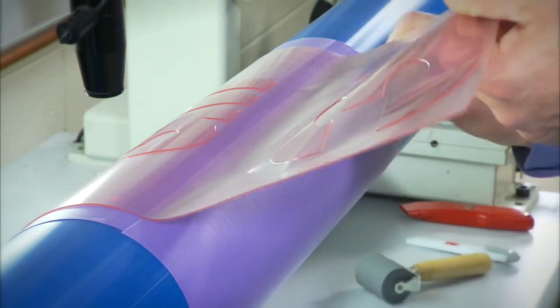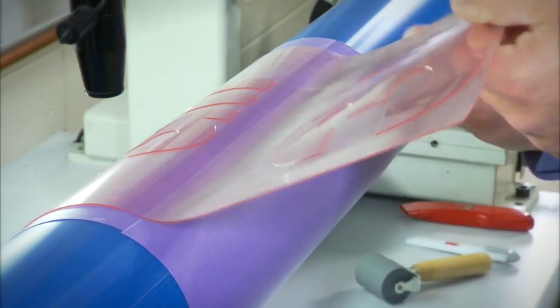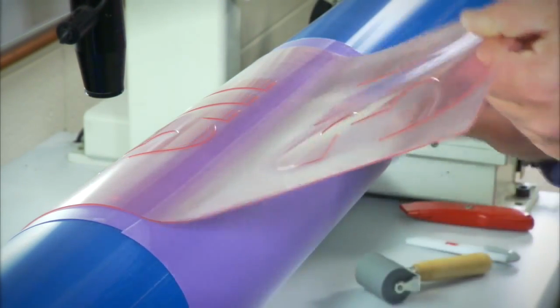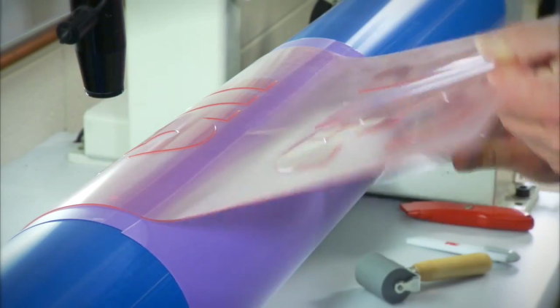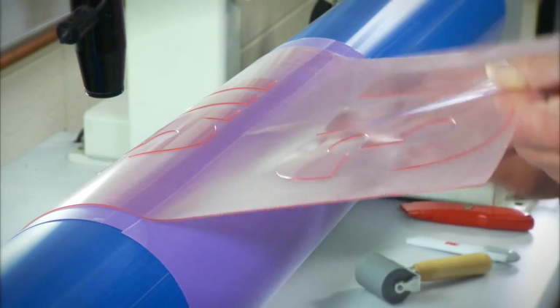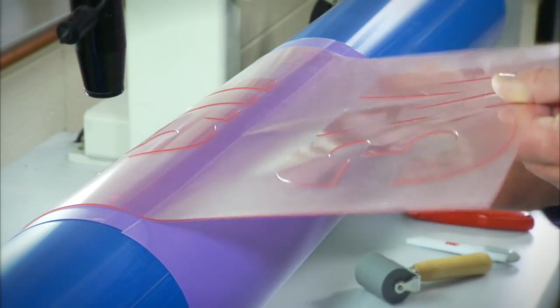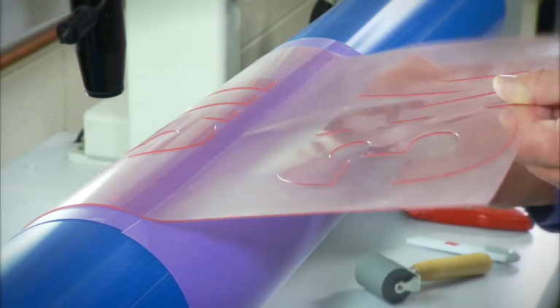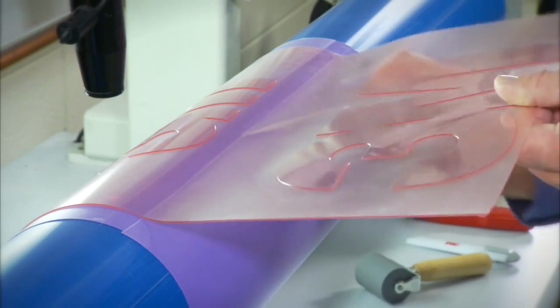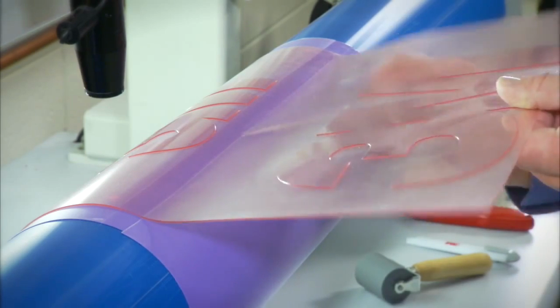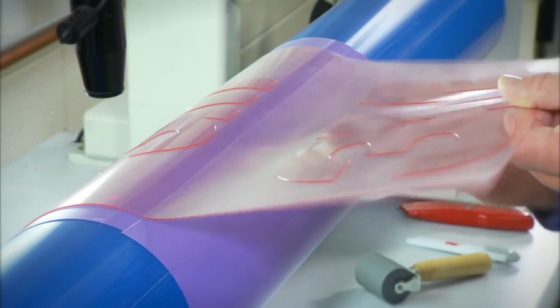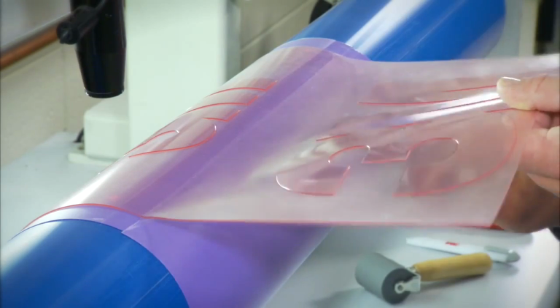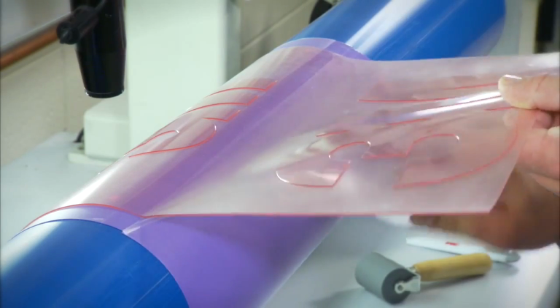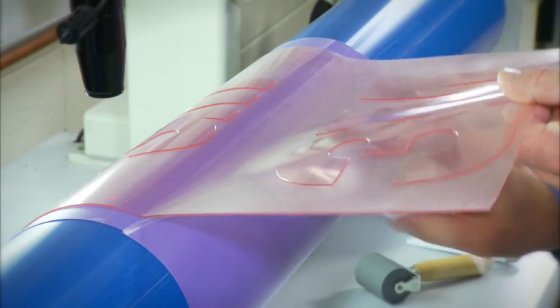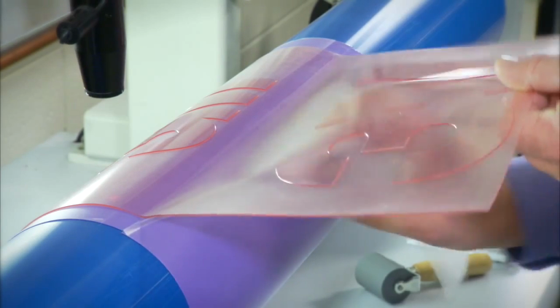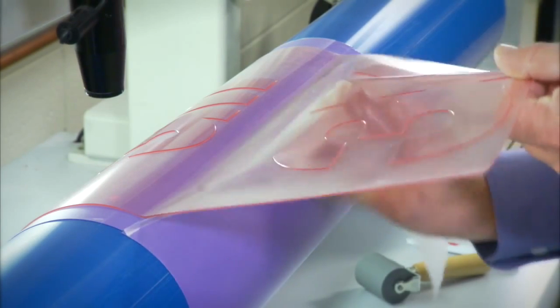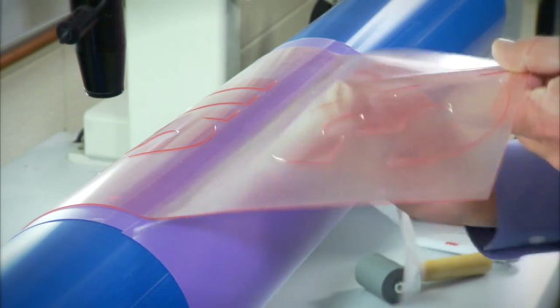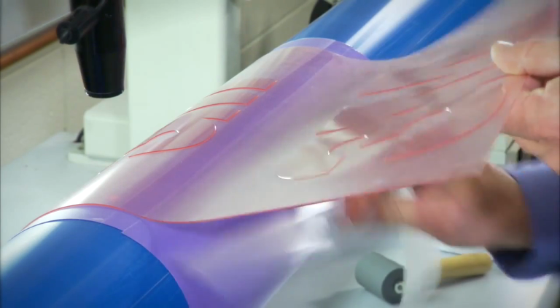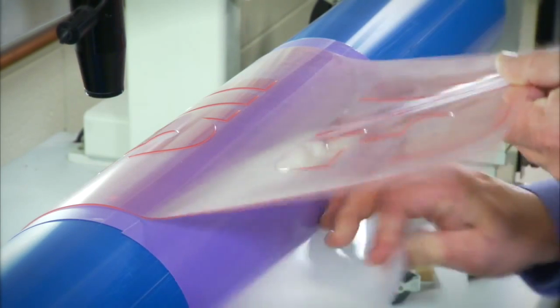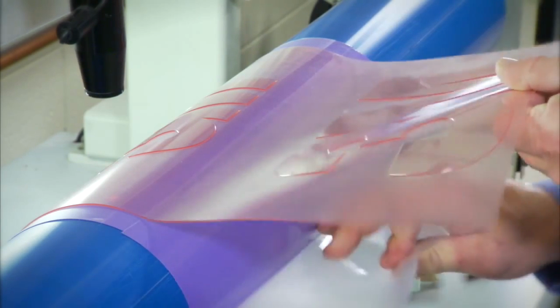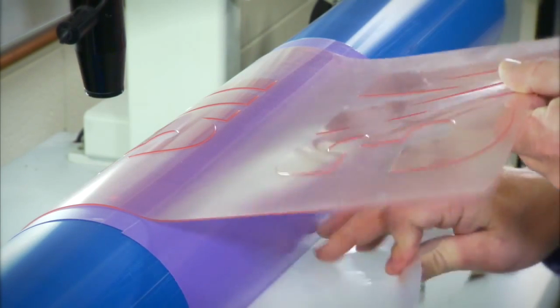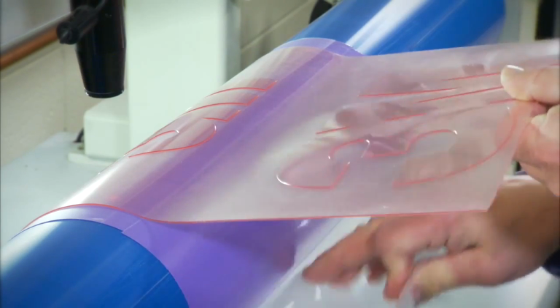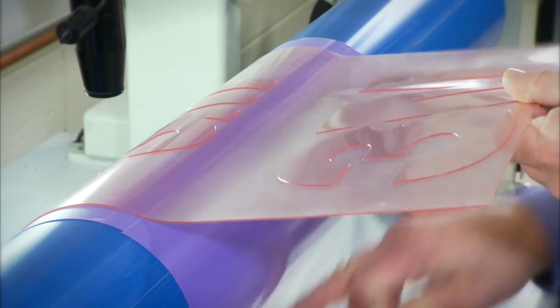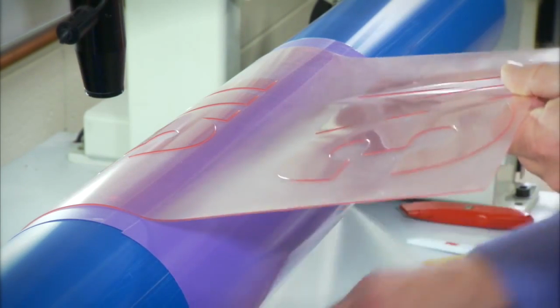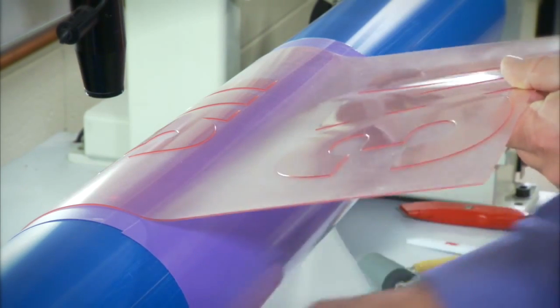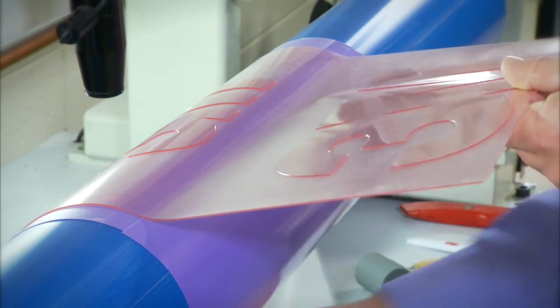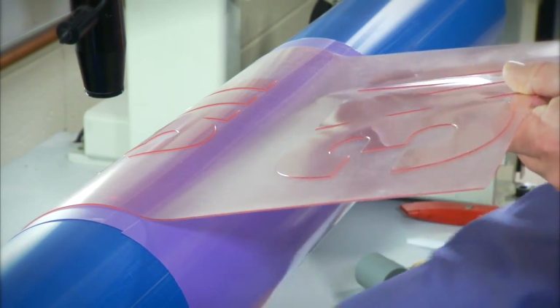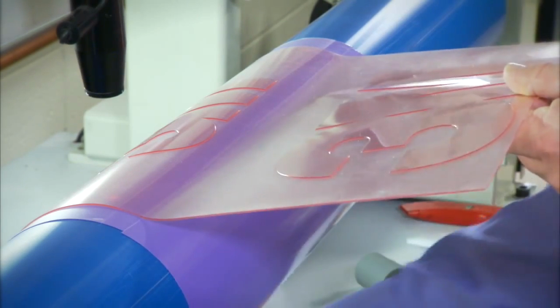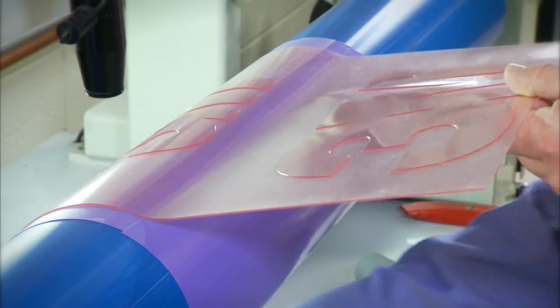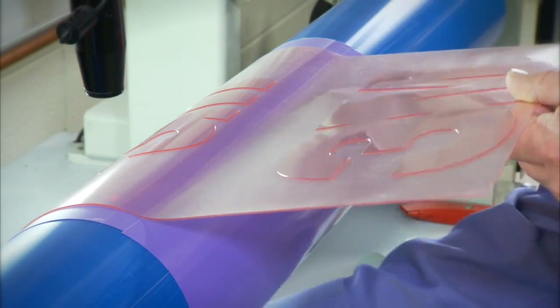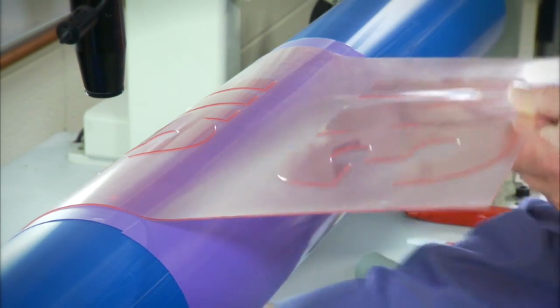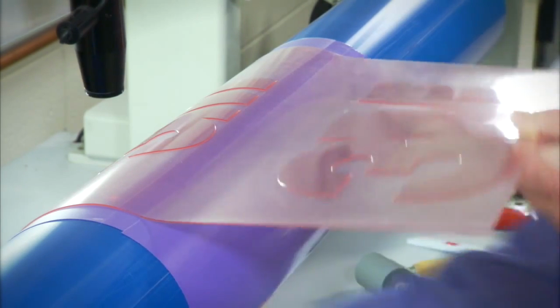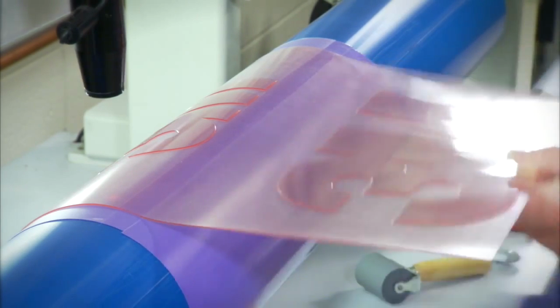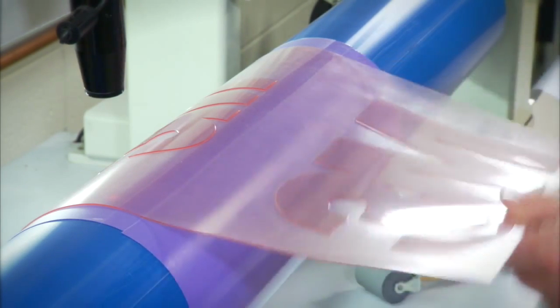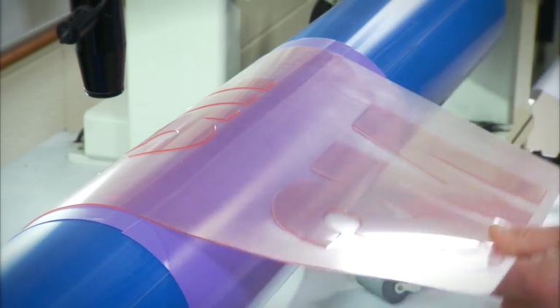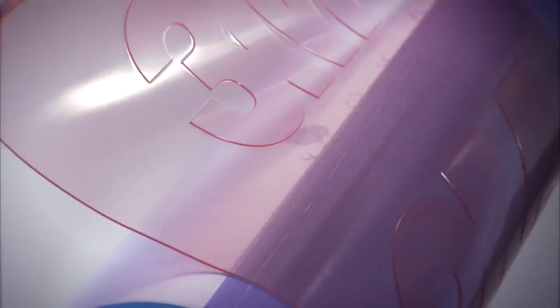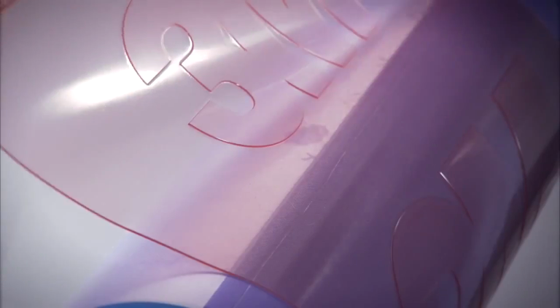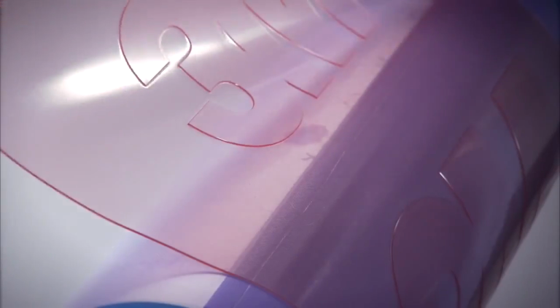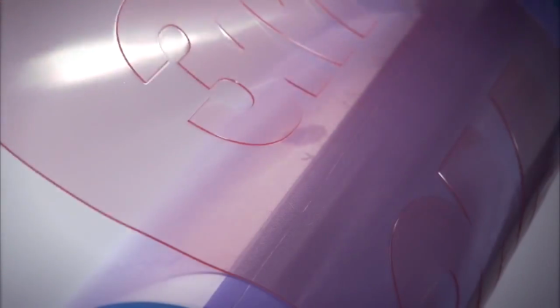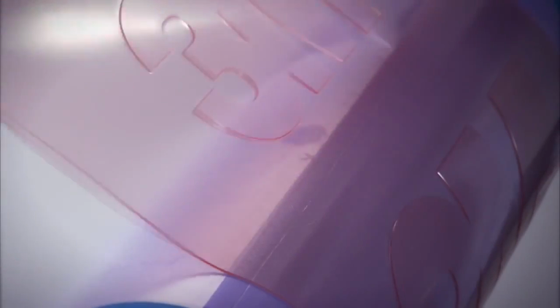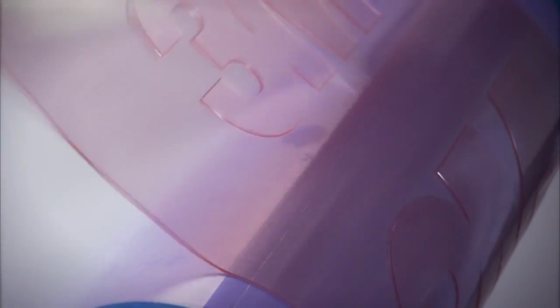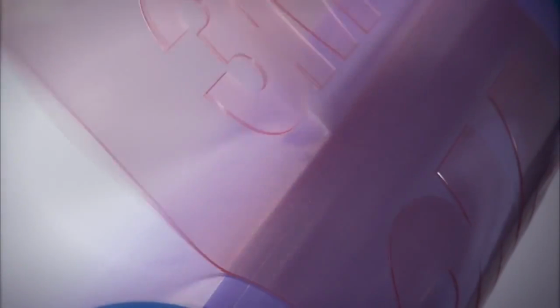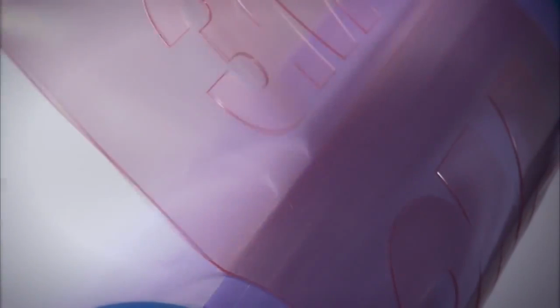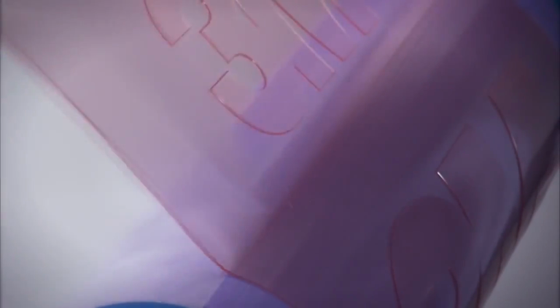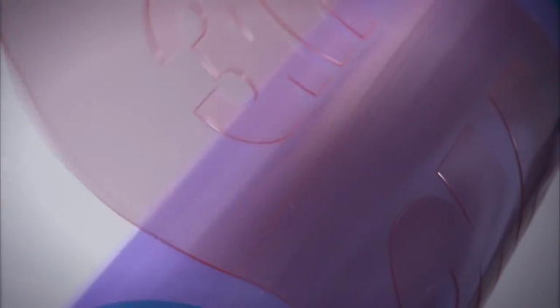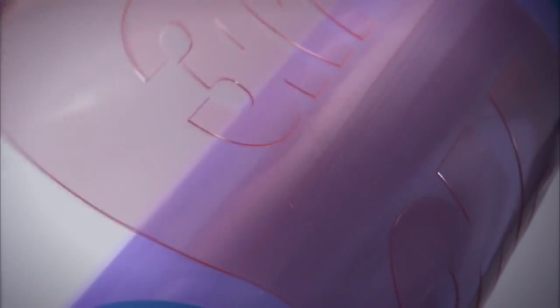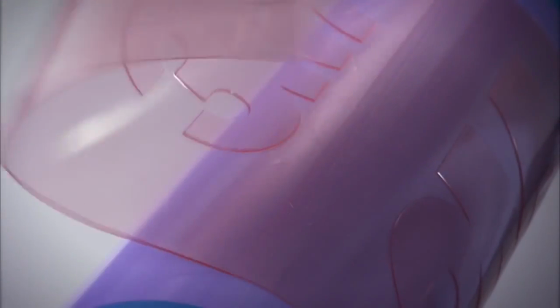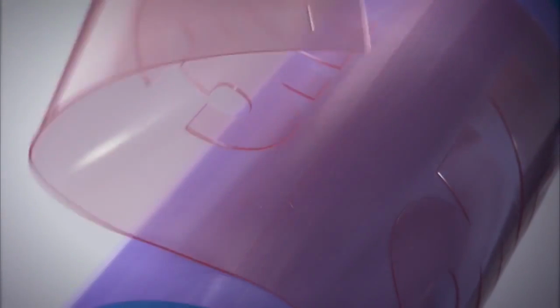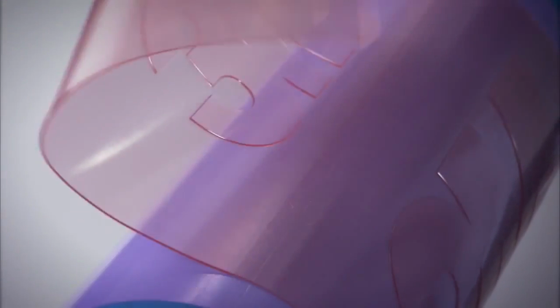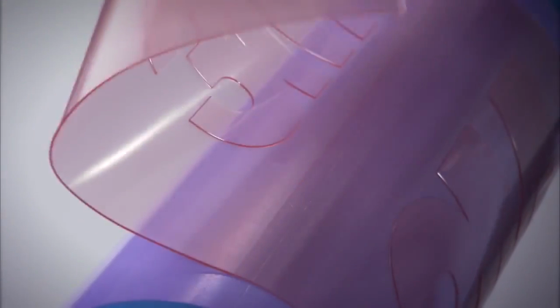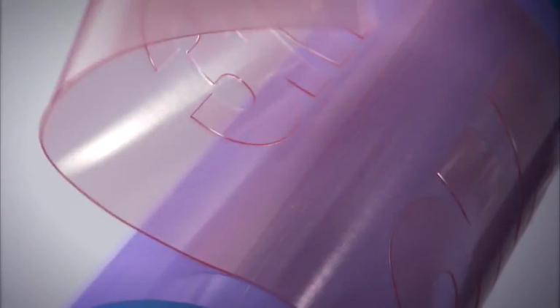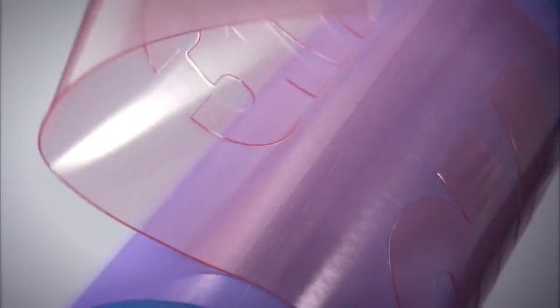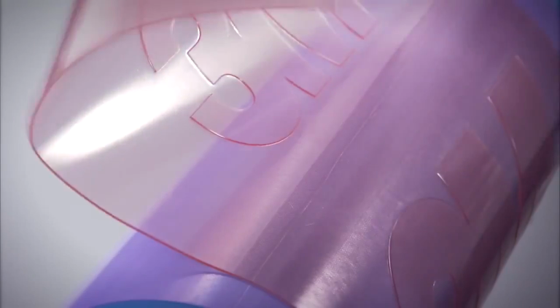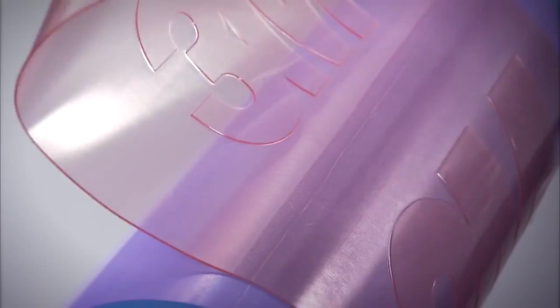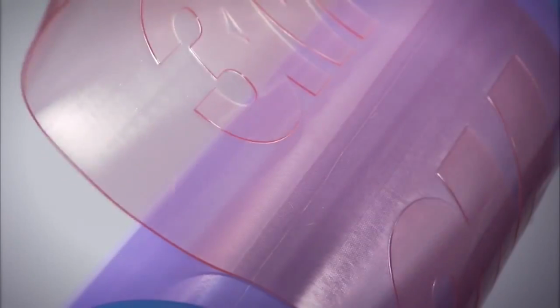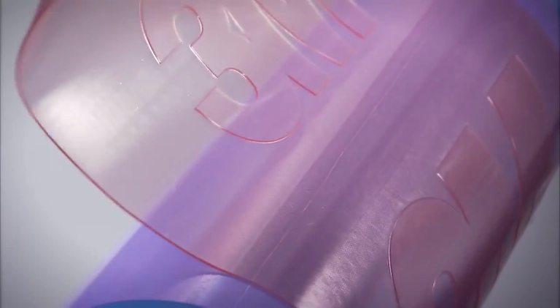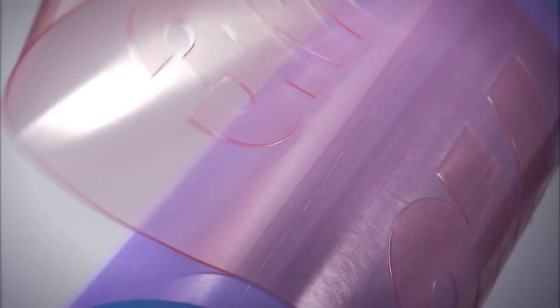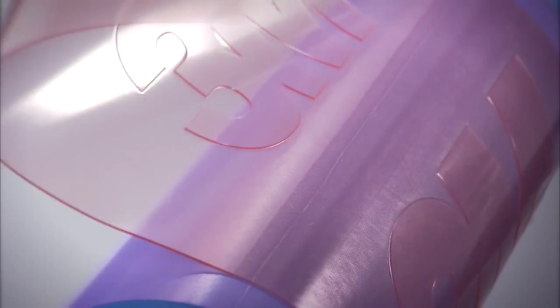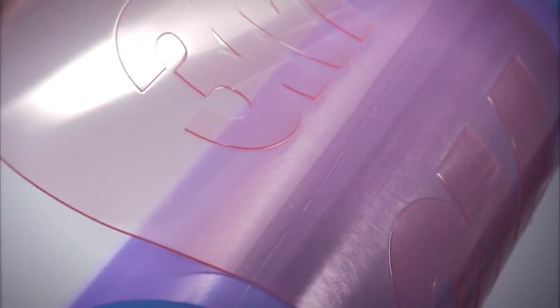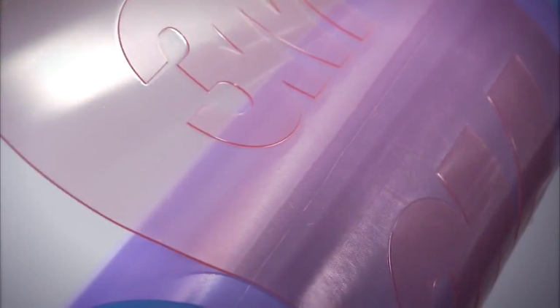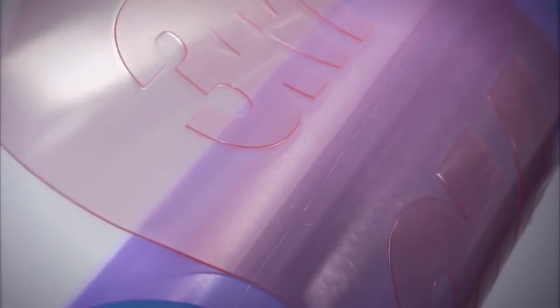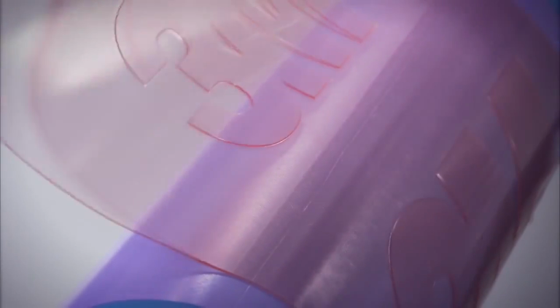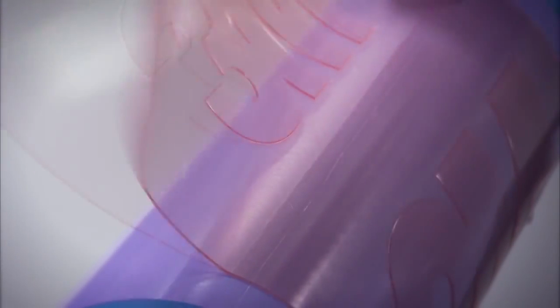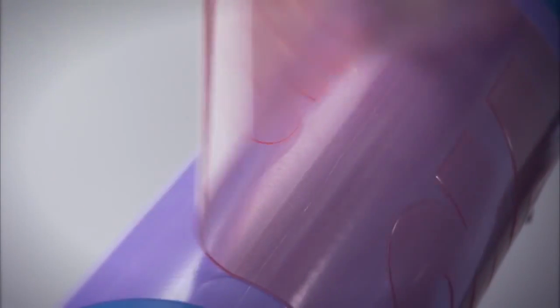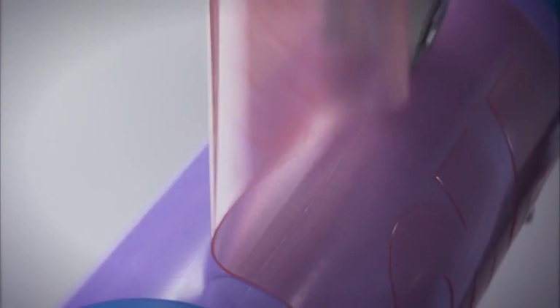Lifting the plate away from the tape, remove the remaining liner. While rotating the cylinder, adhere the plate to the tape.